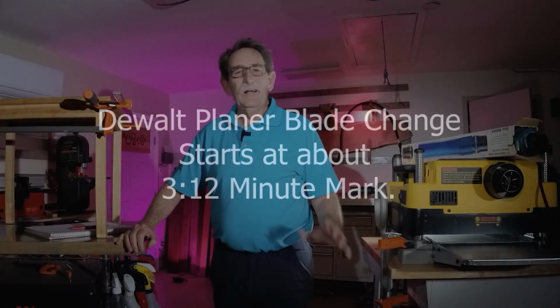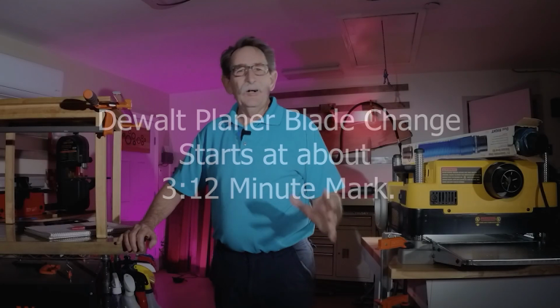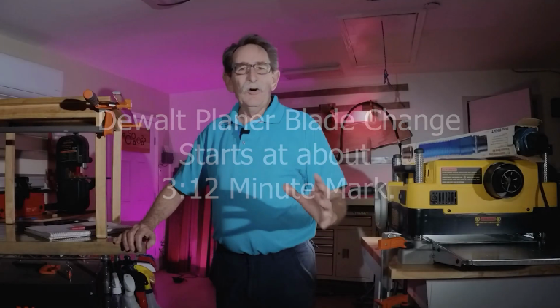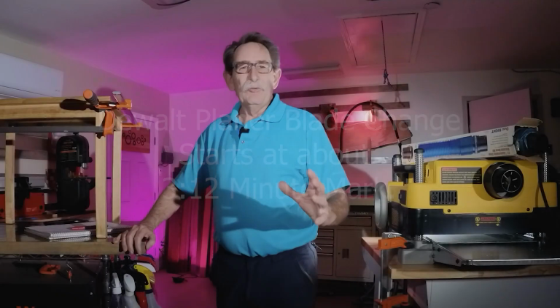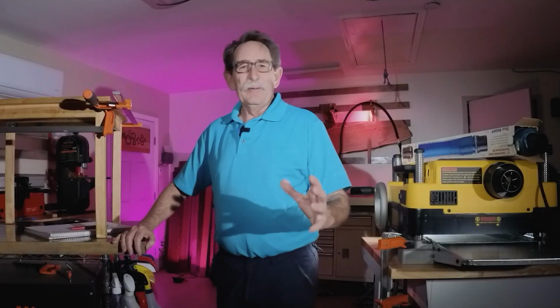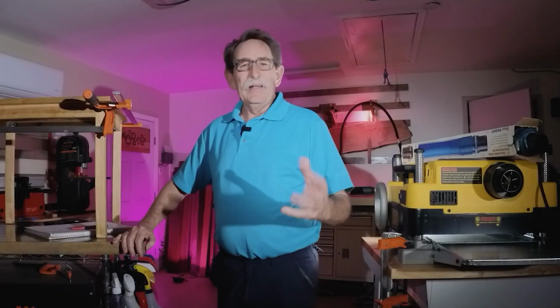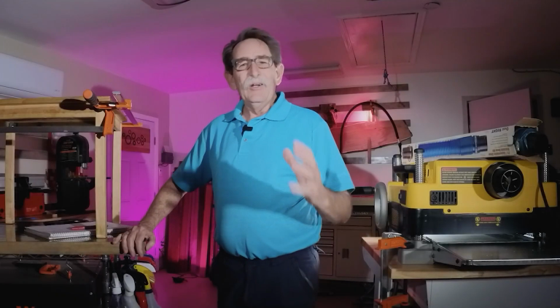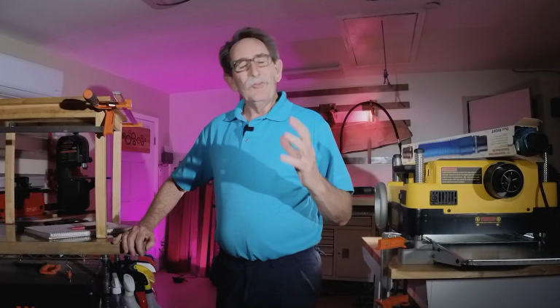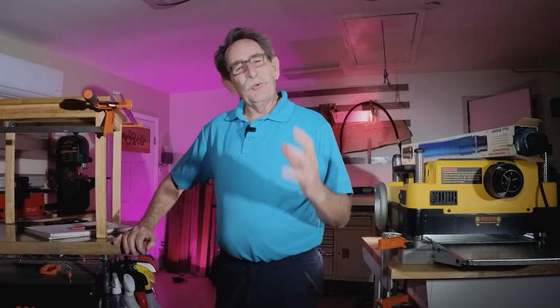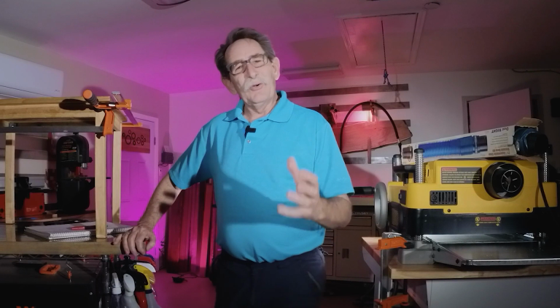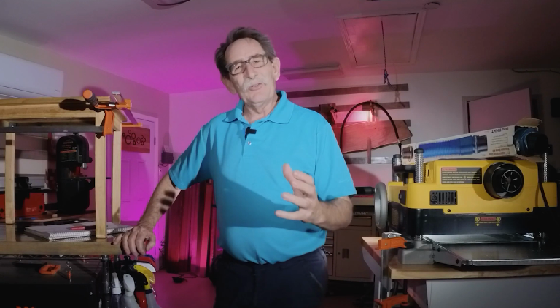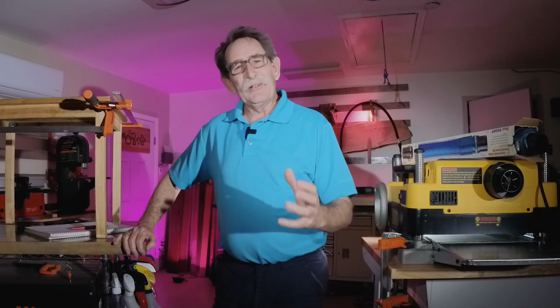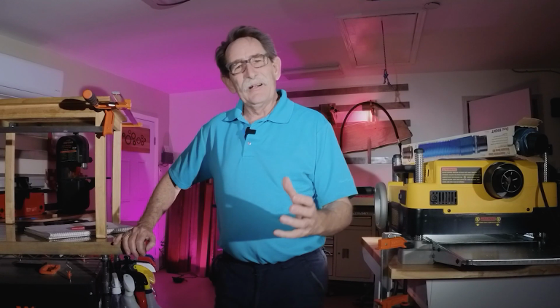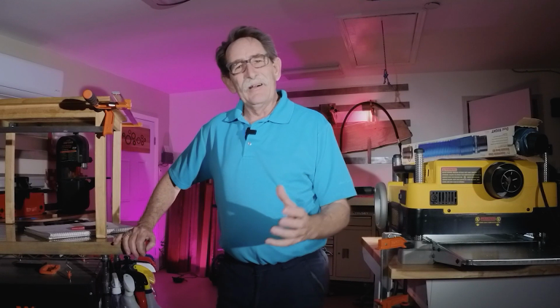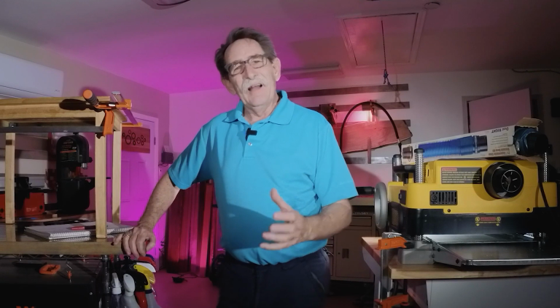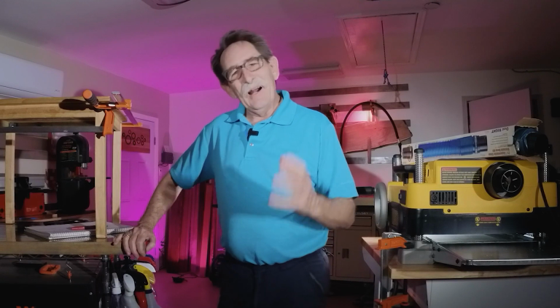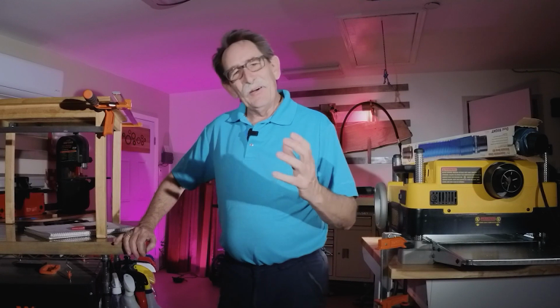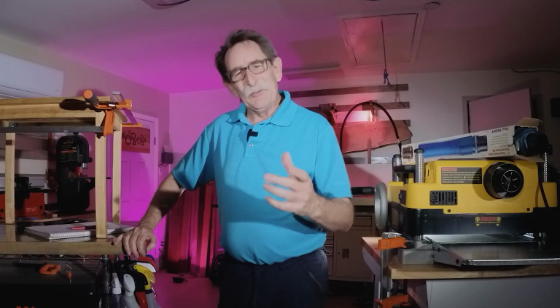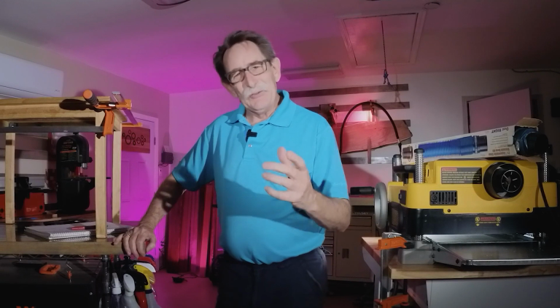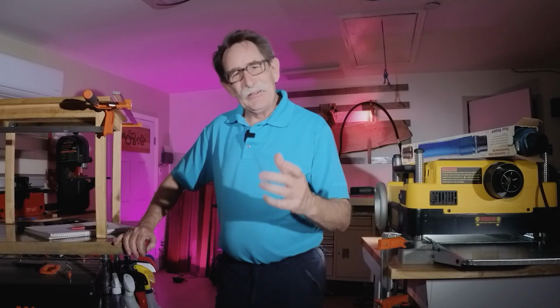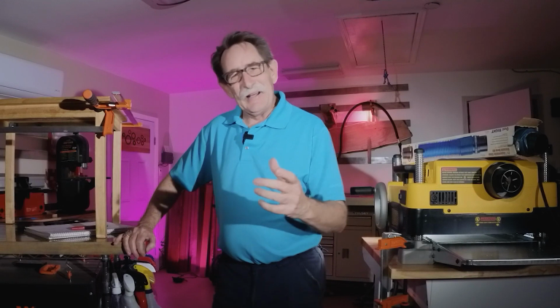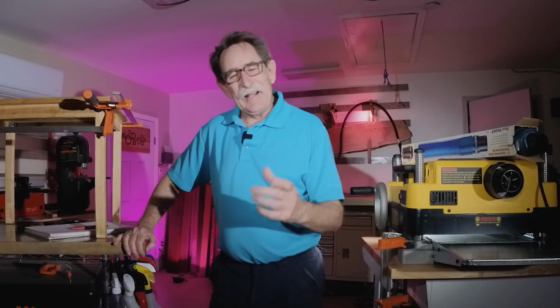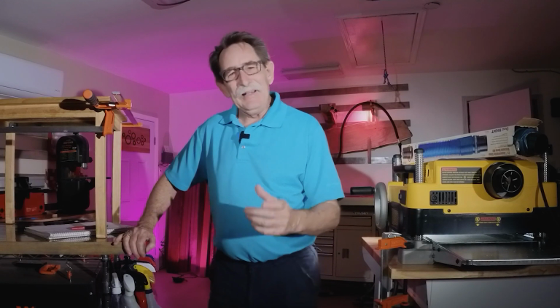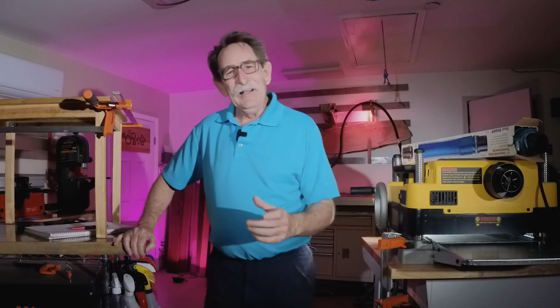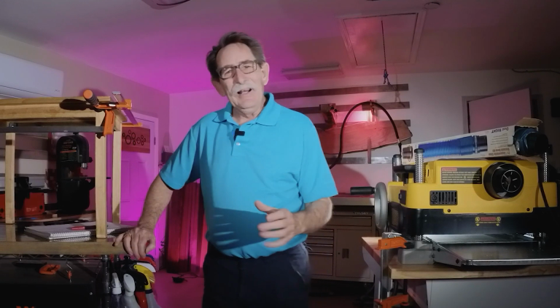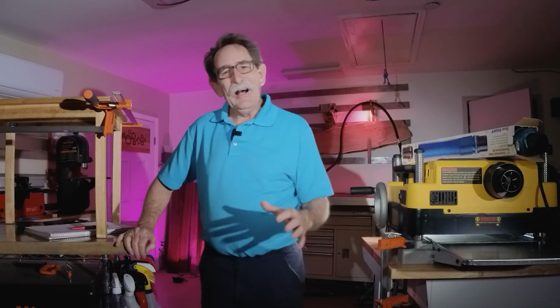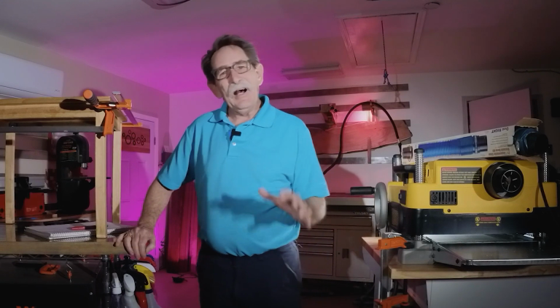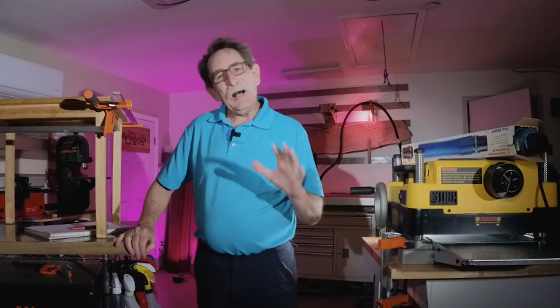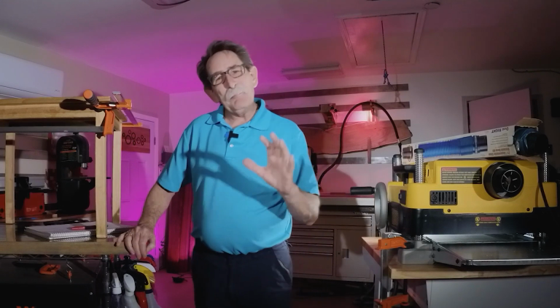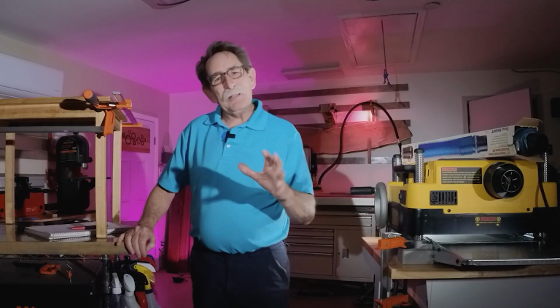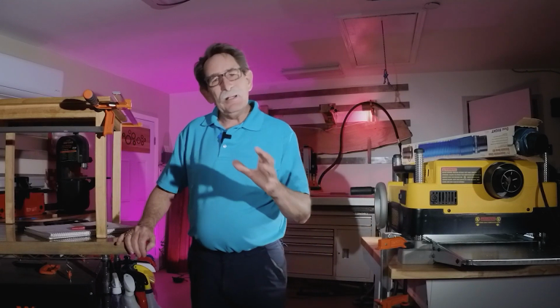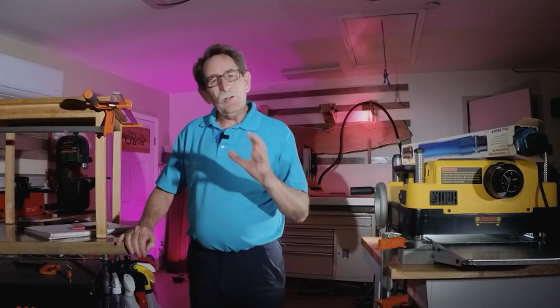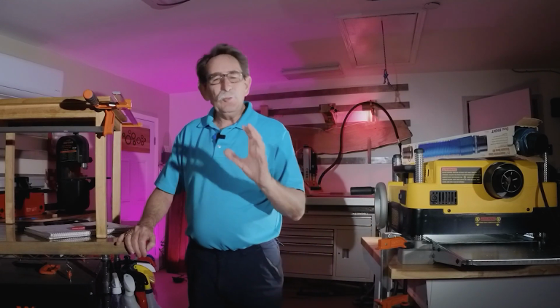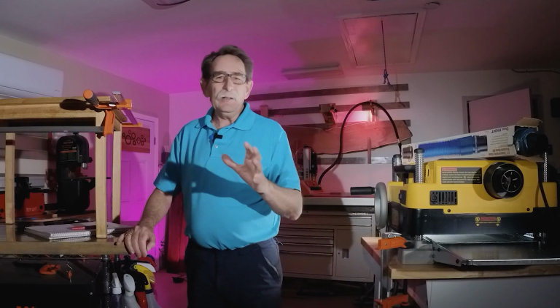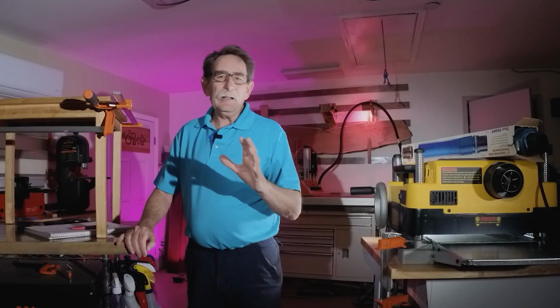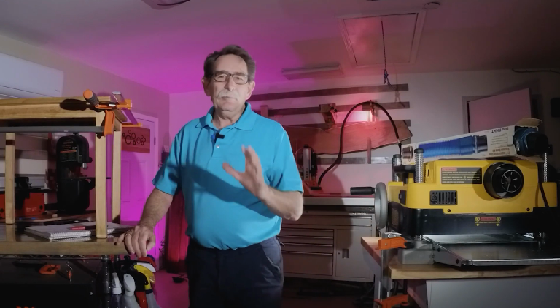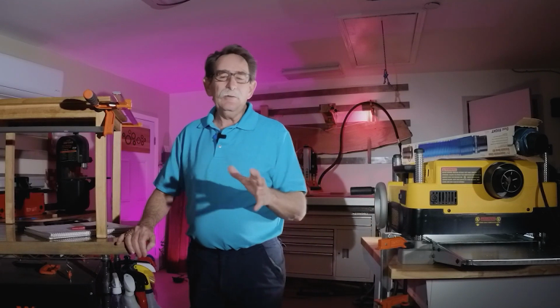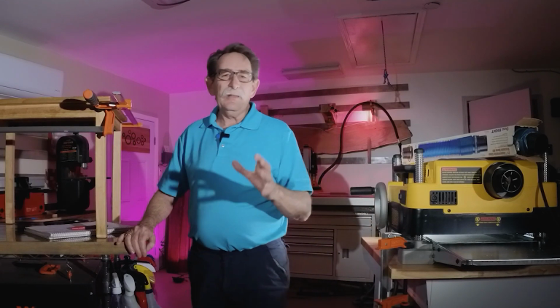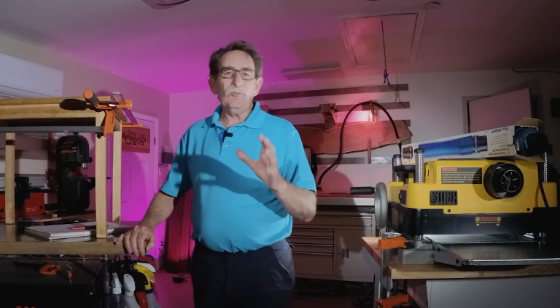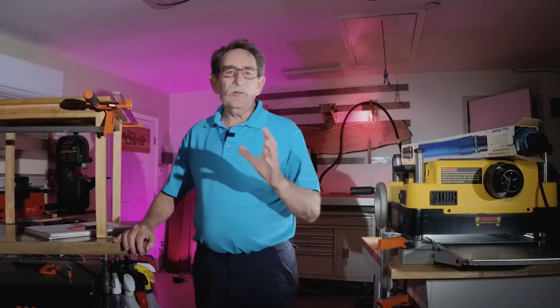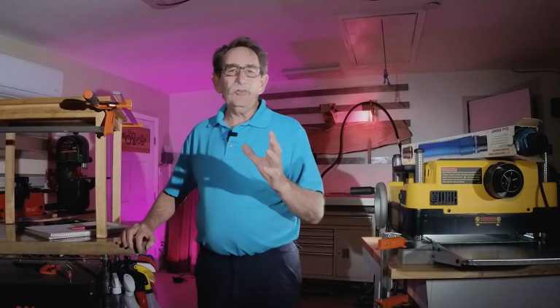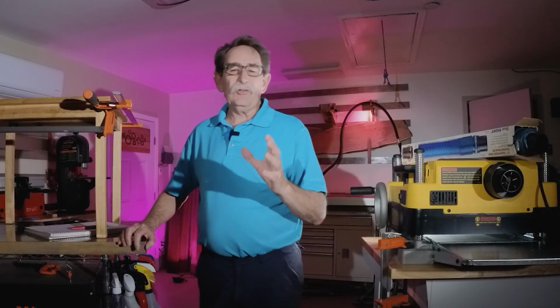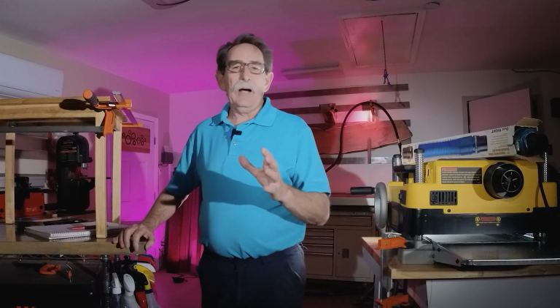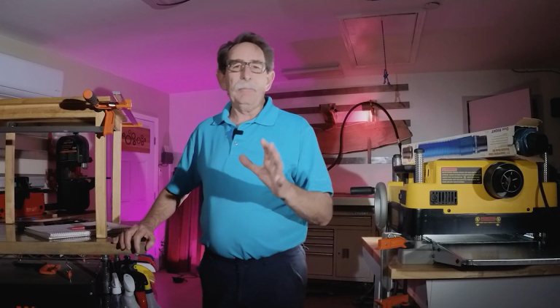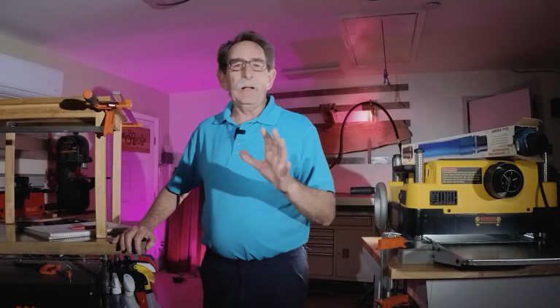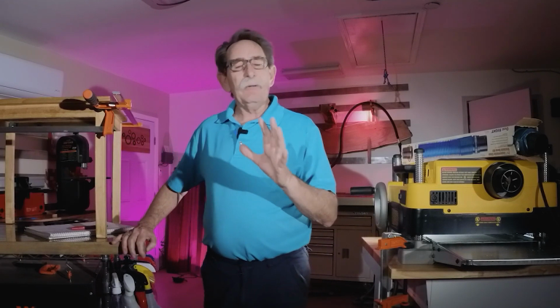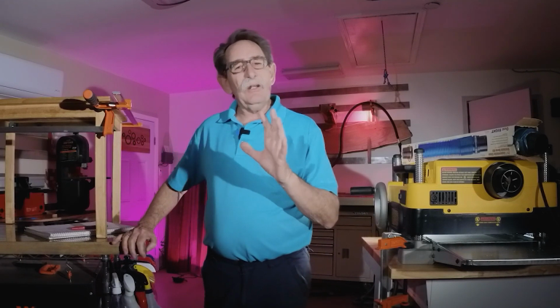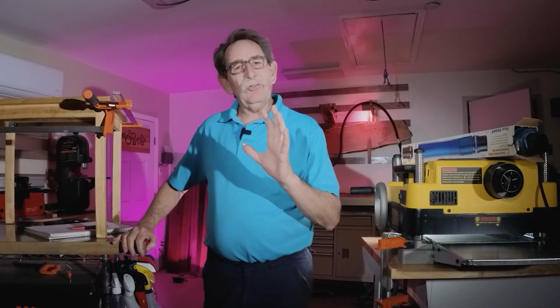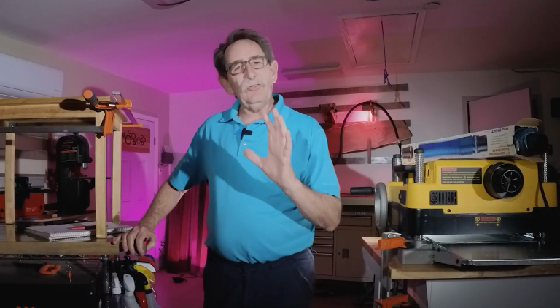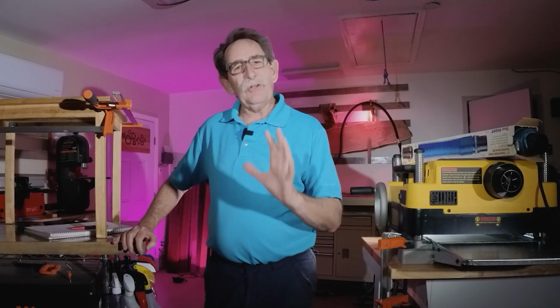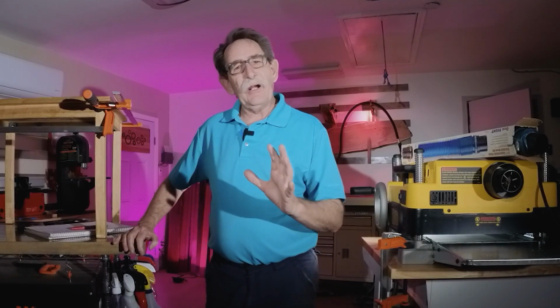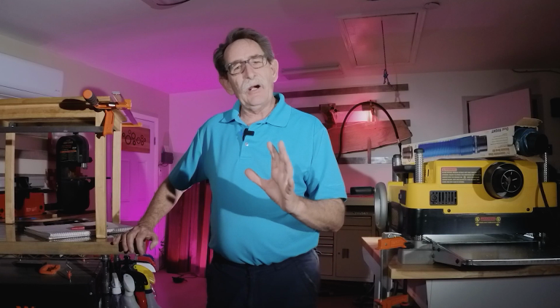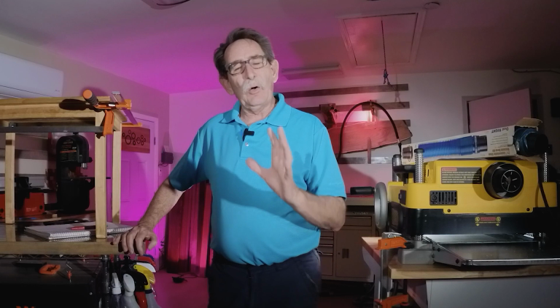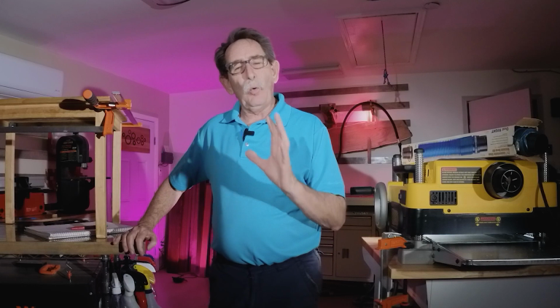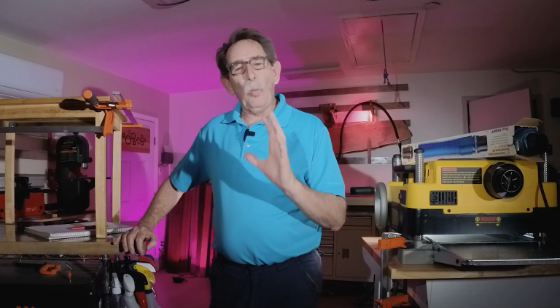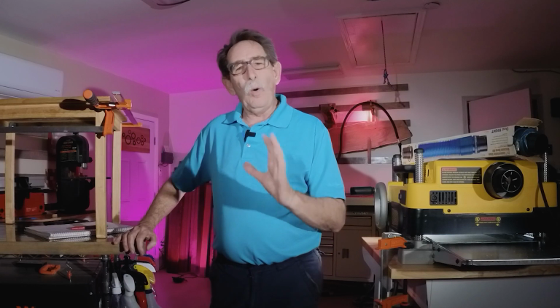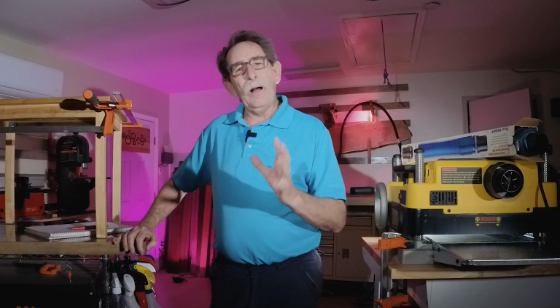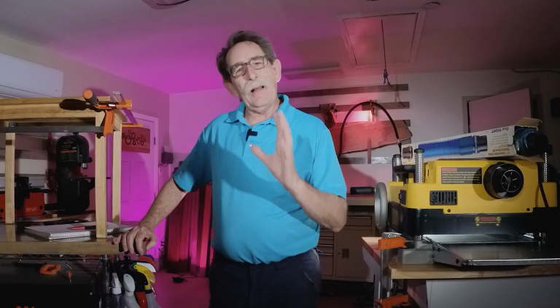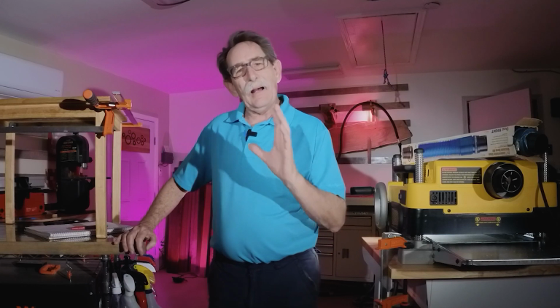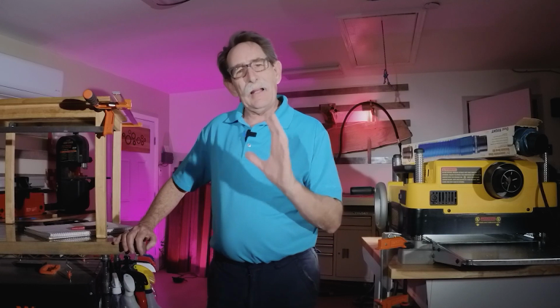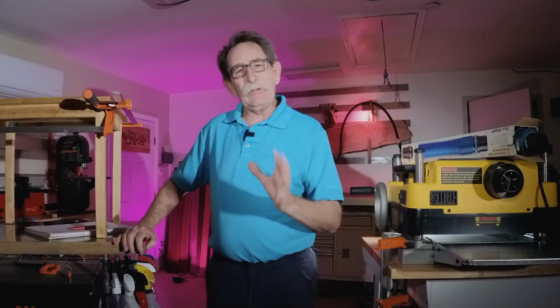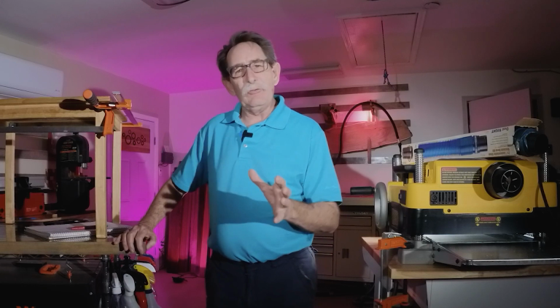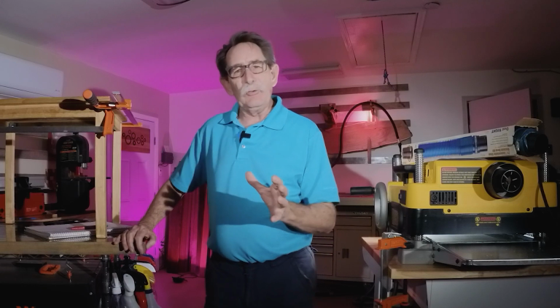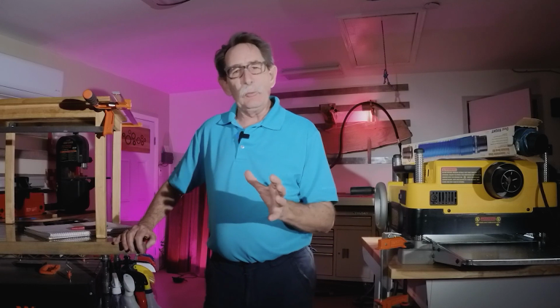Hello, everybody. George Gunner. How are you today? I'm going to do a couple of things in the shop and I'm going to share what I do.